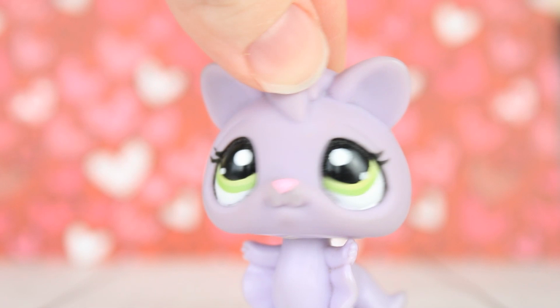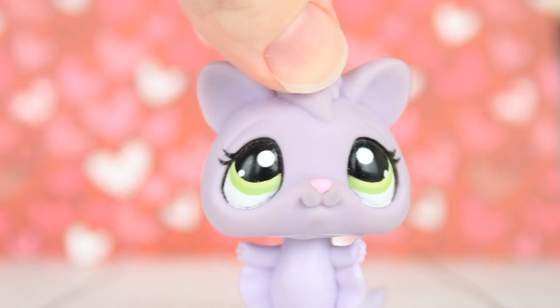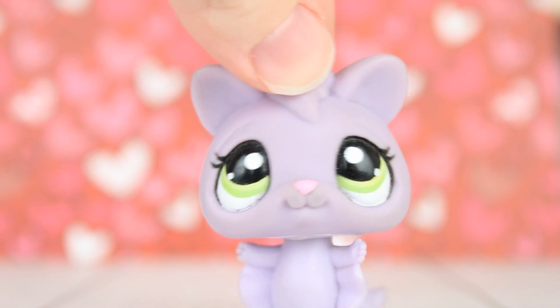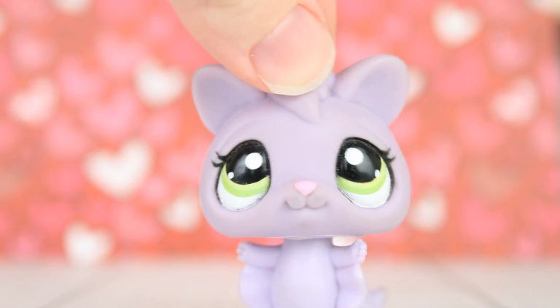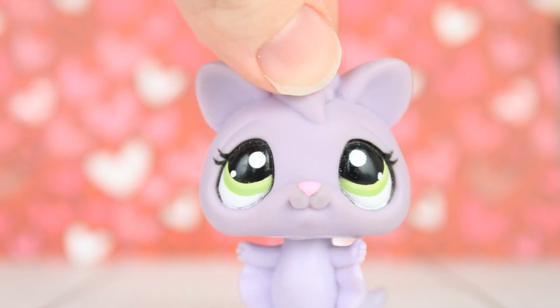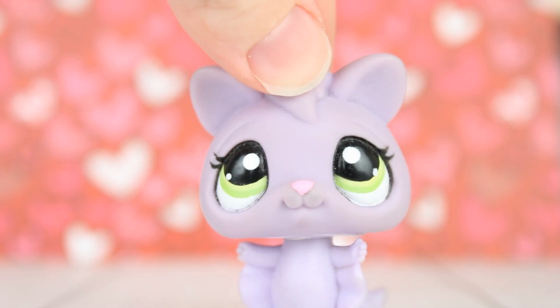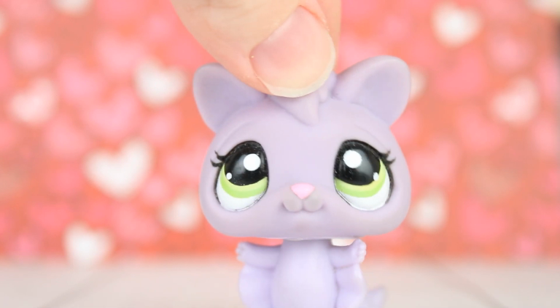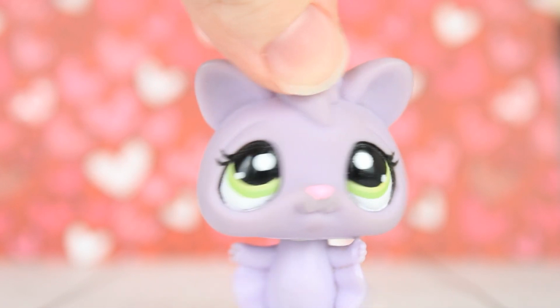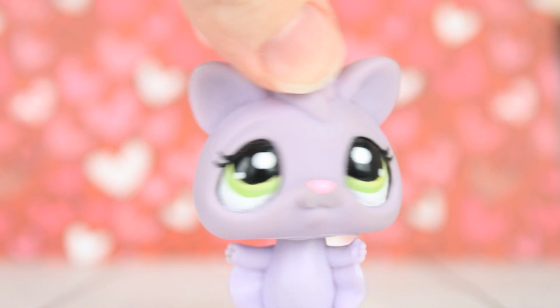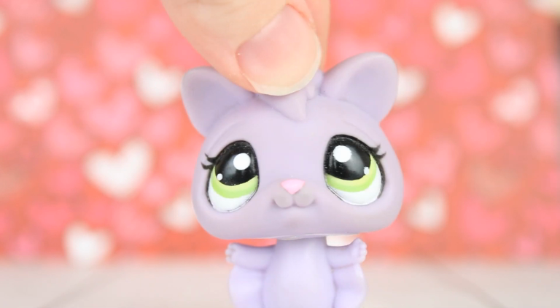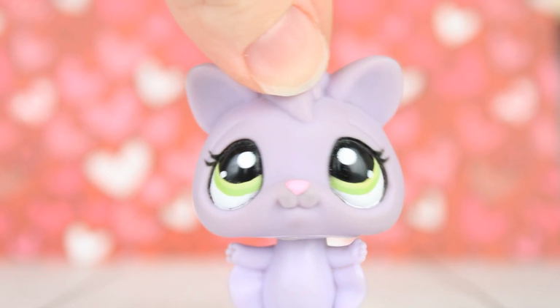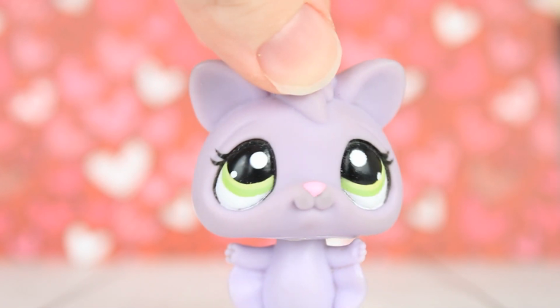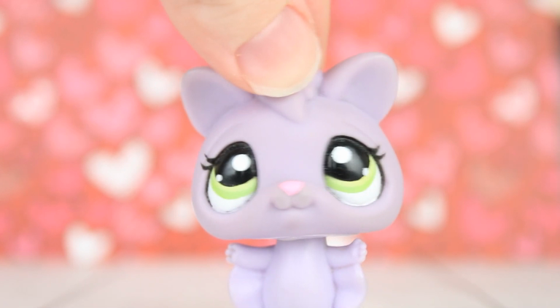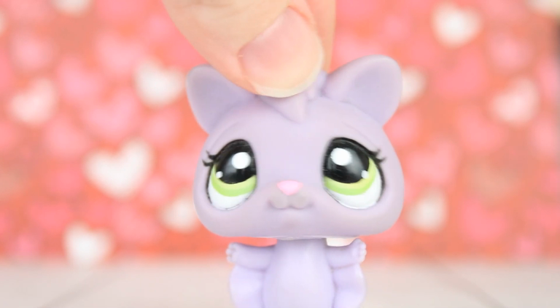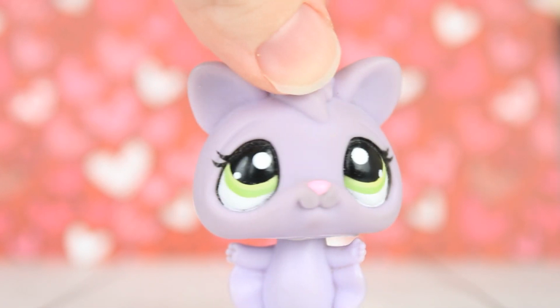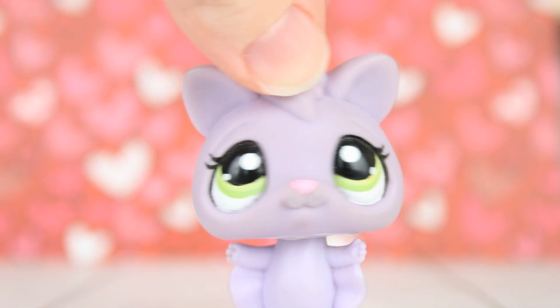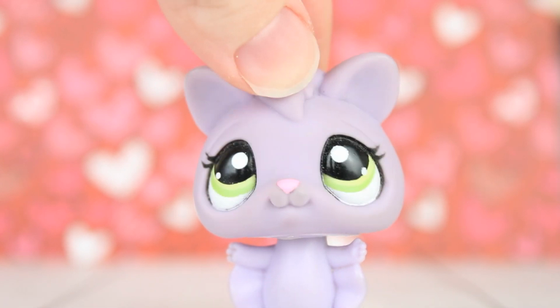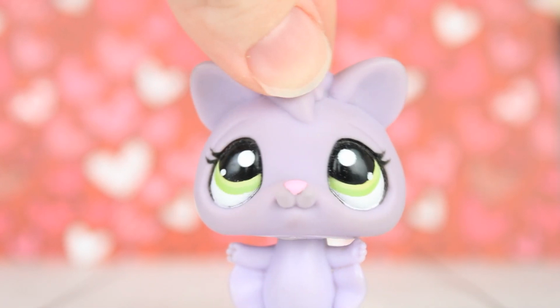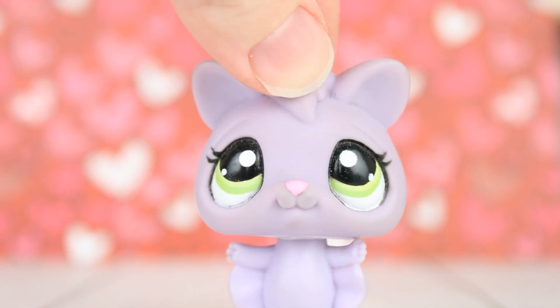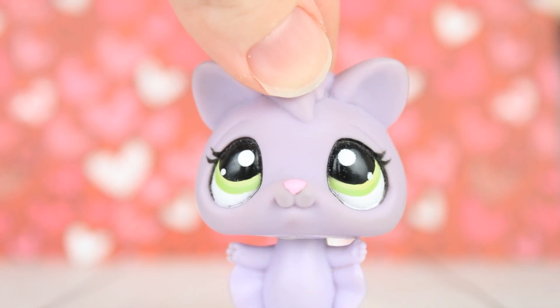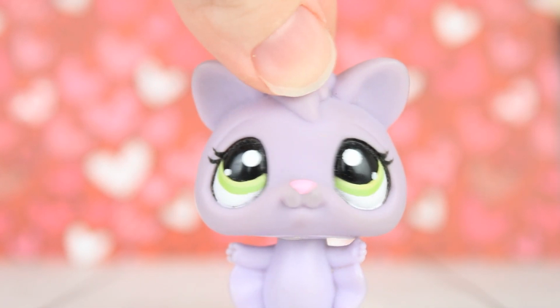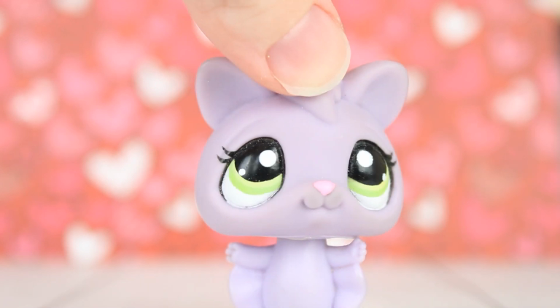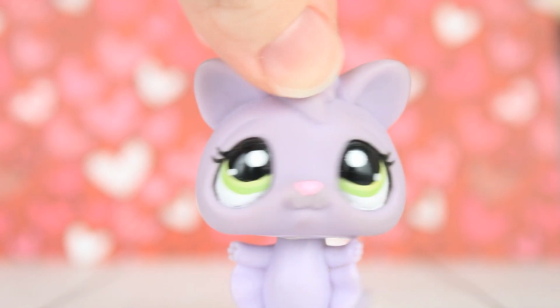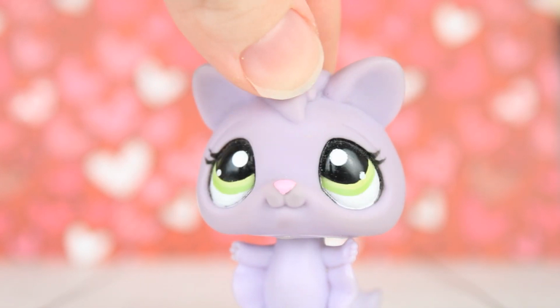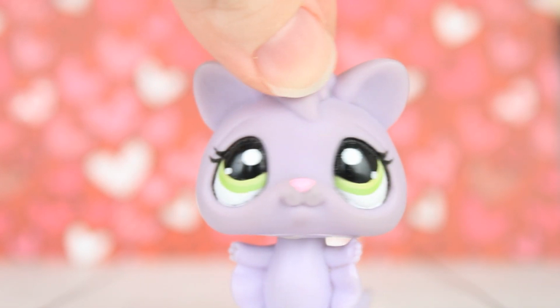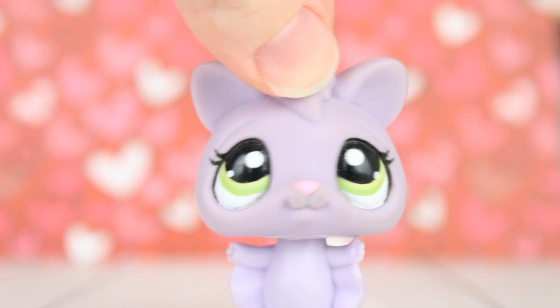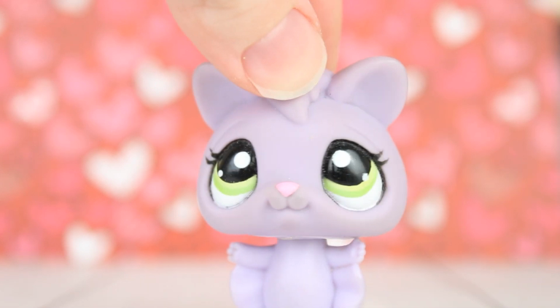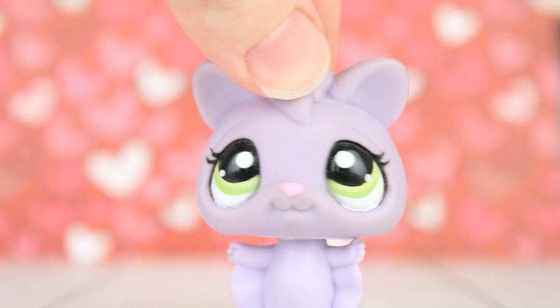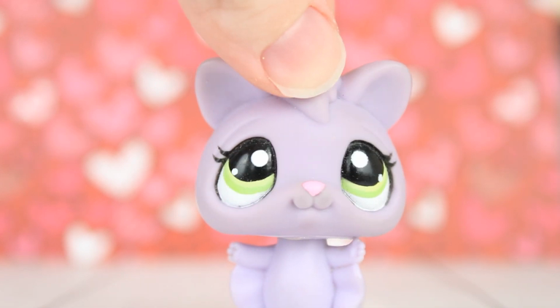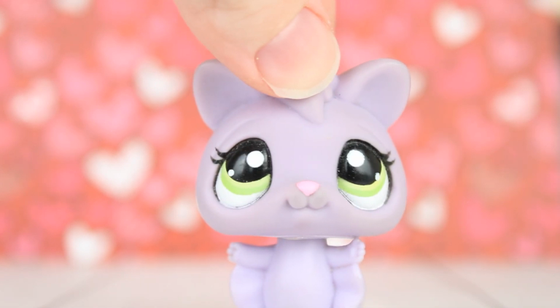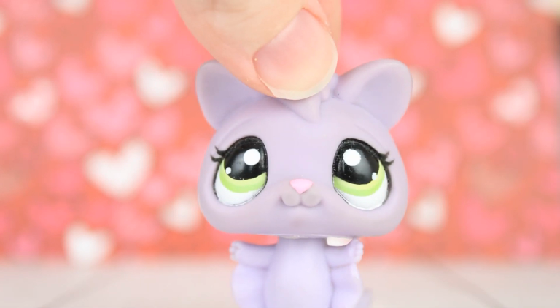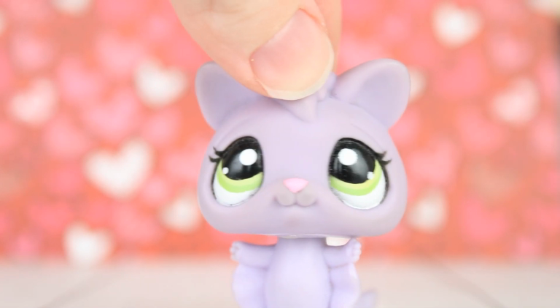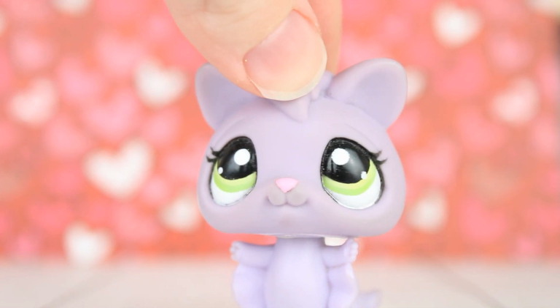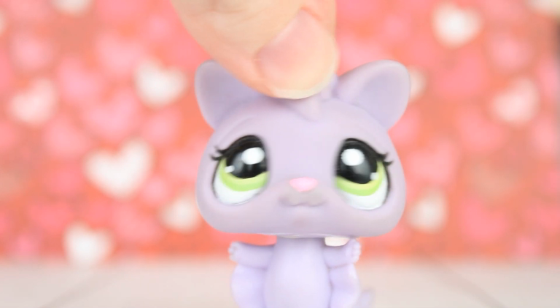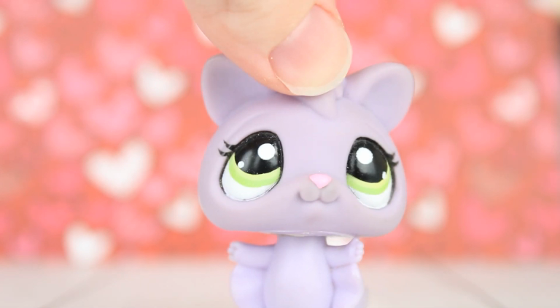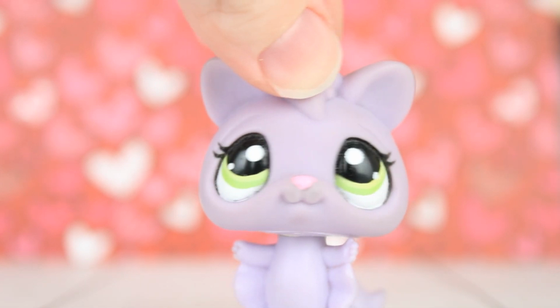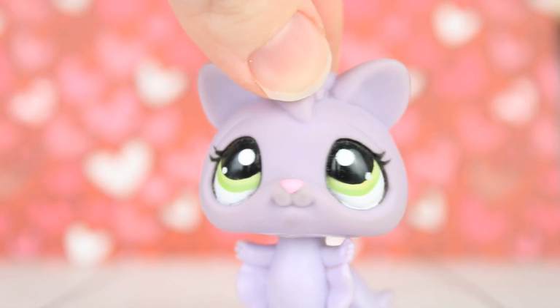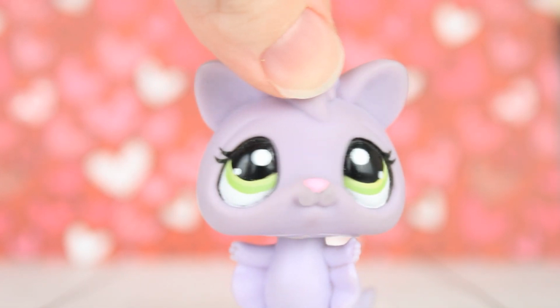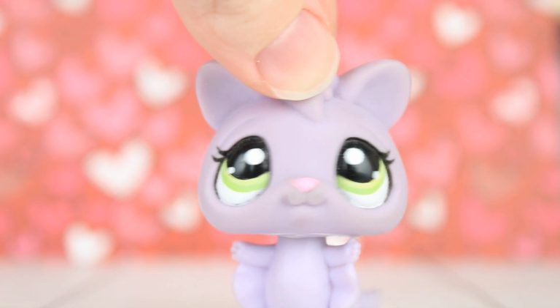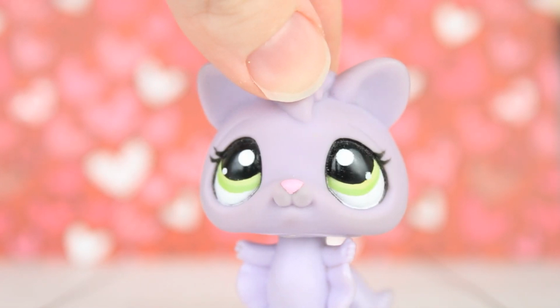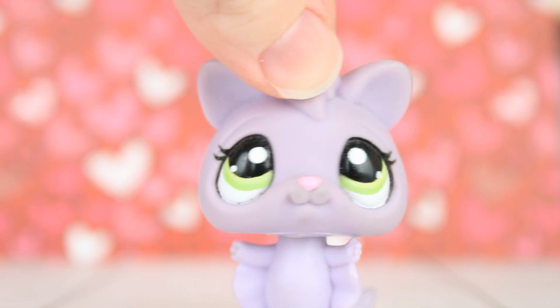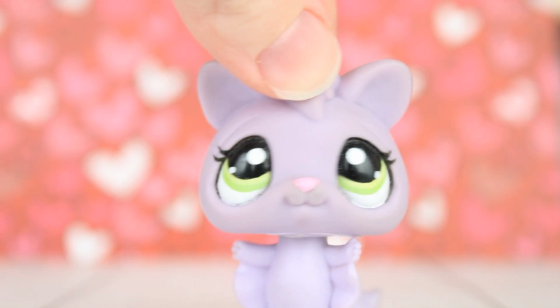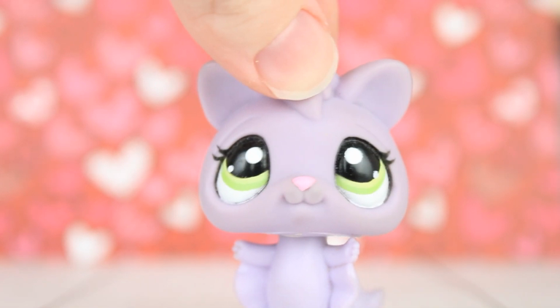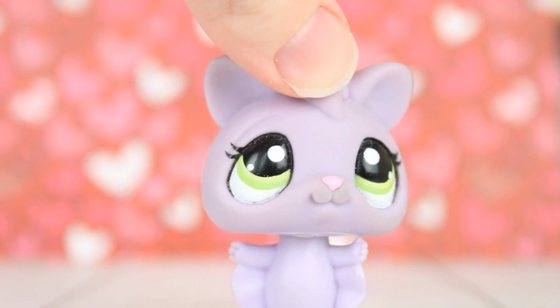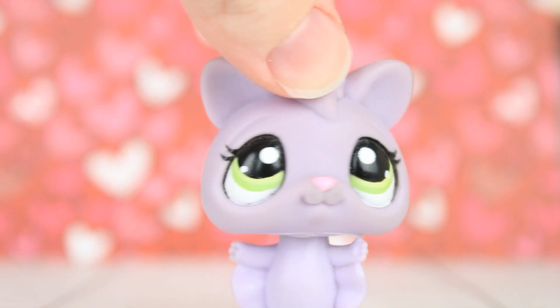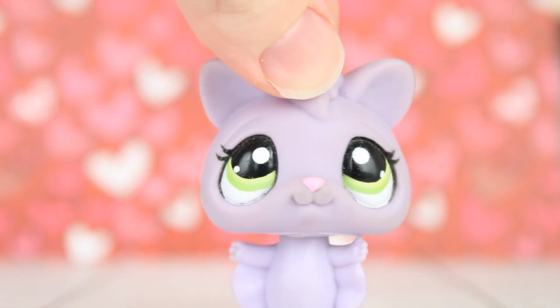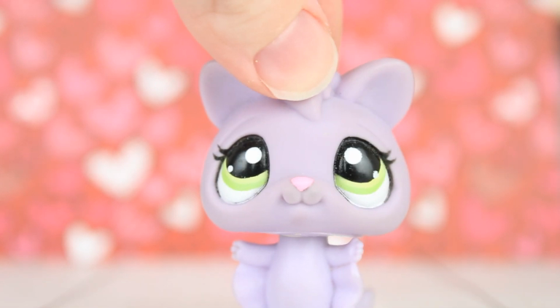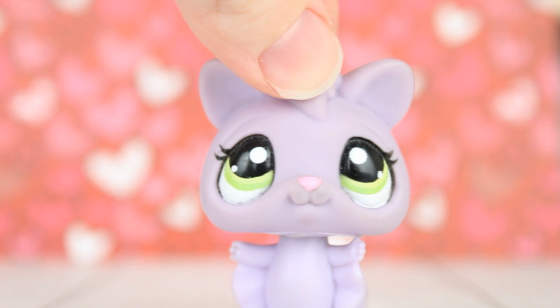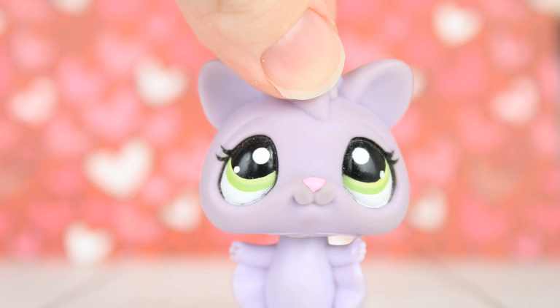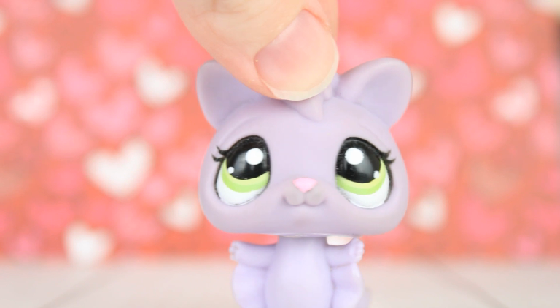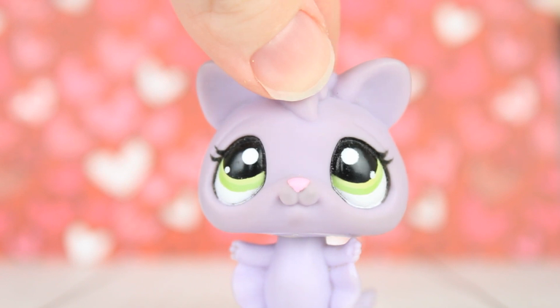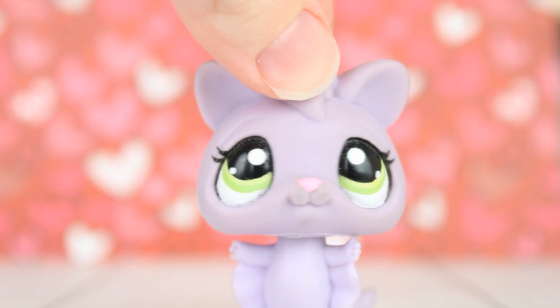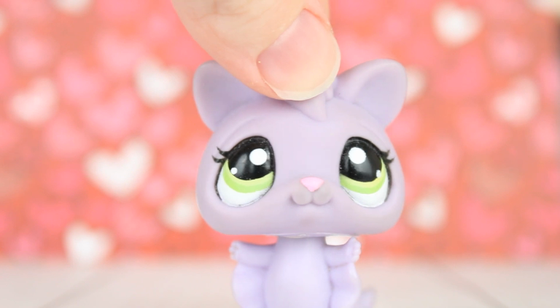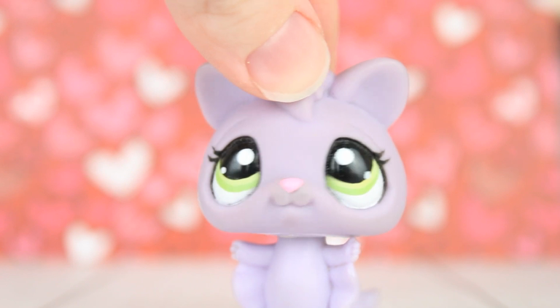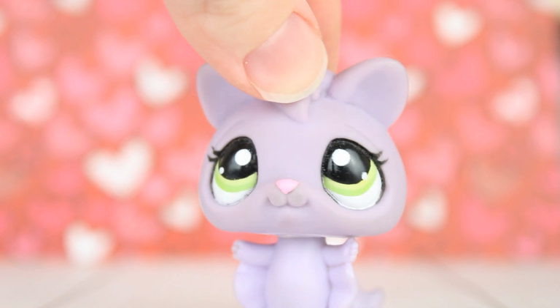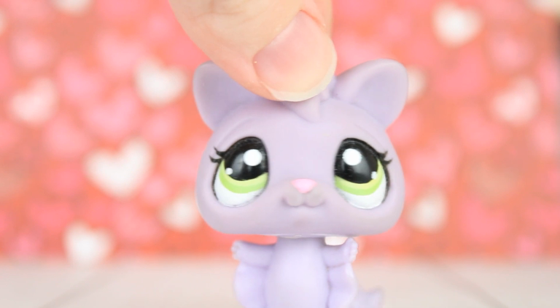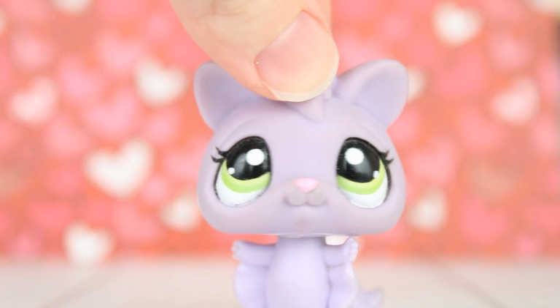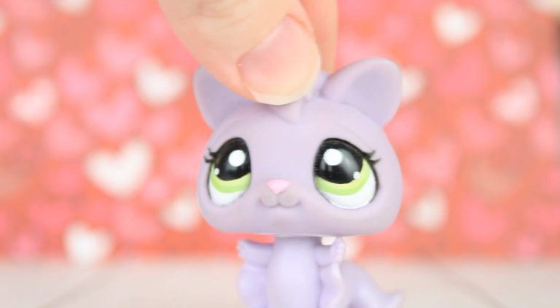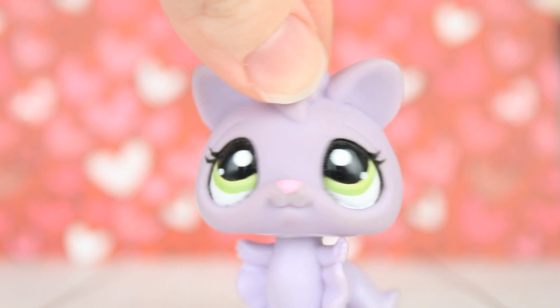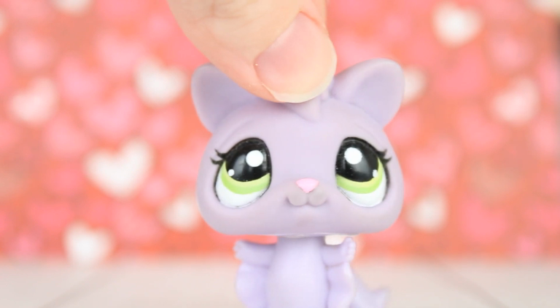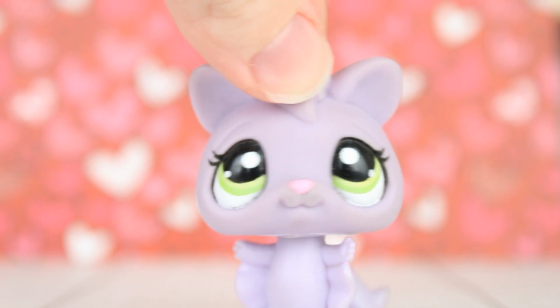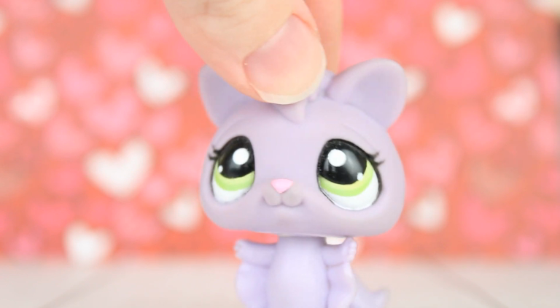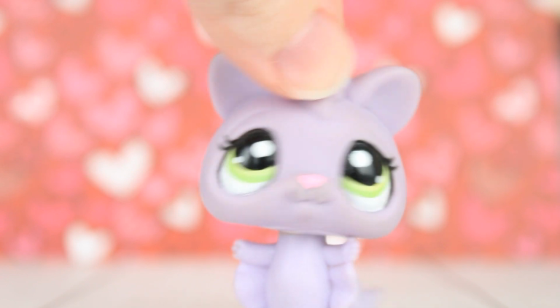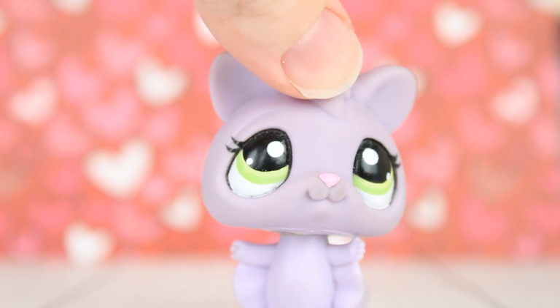Hey gliders! LPS Sugar Glider here and in today's video I'm going to be showing you guys all the customs that I made for Valentine's Day.